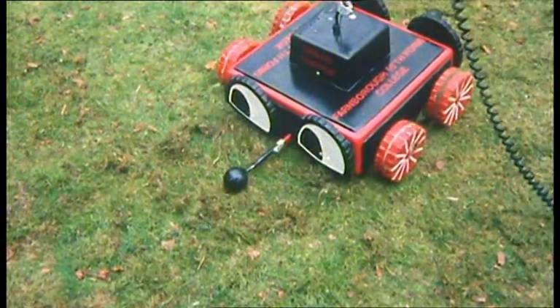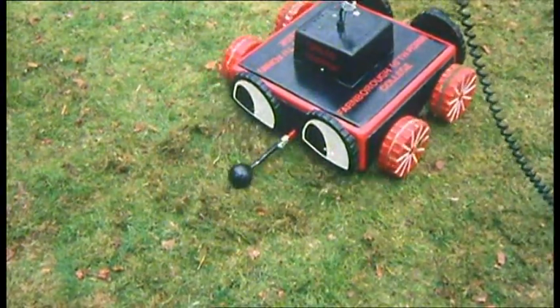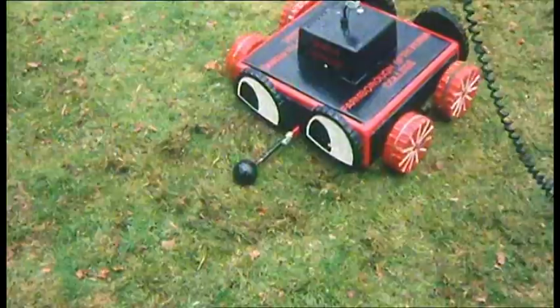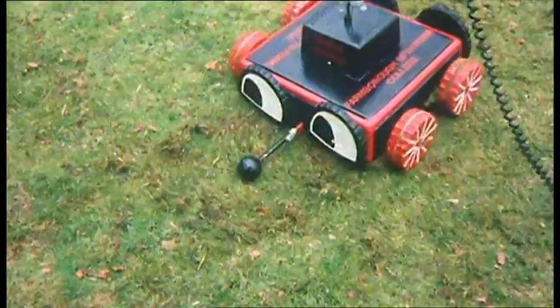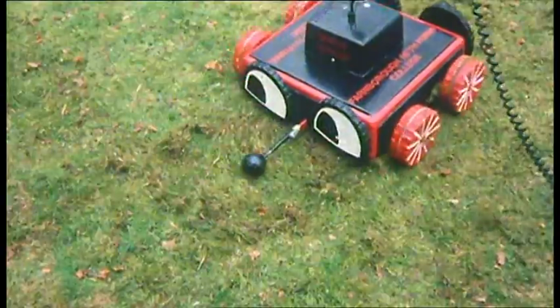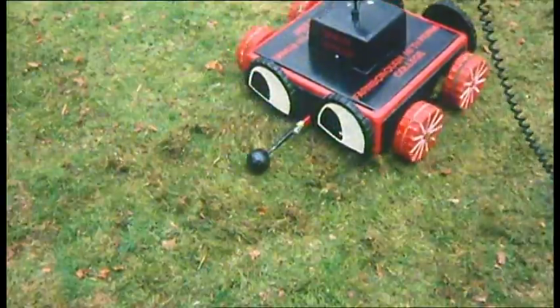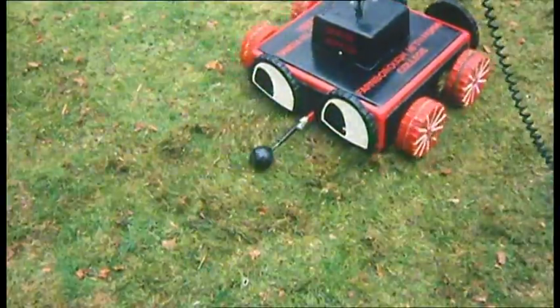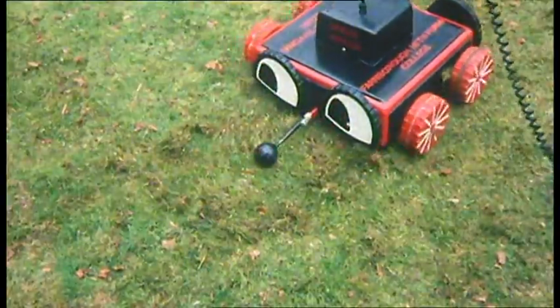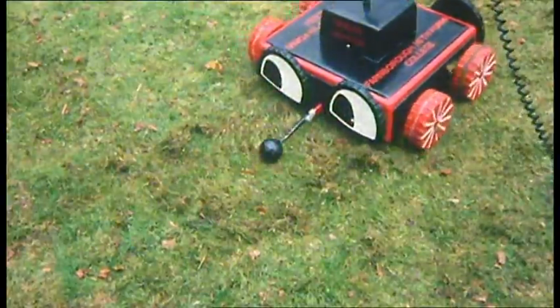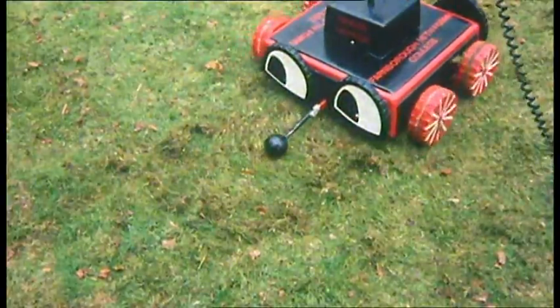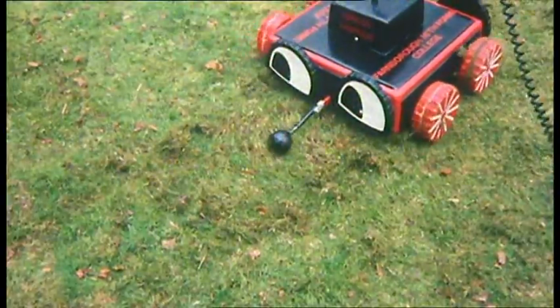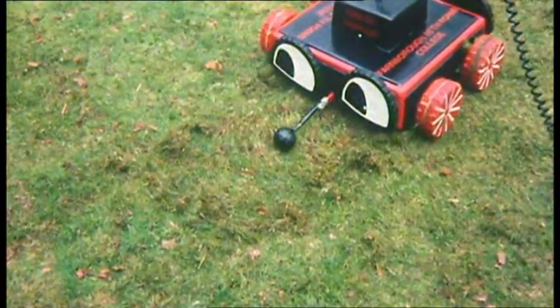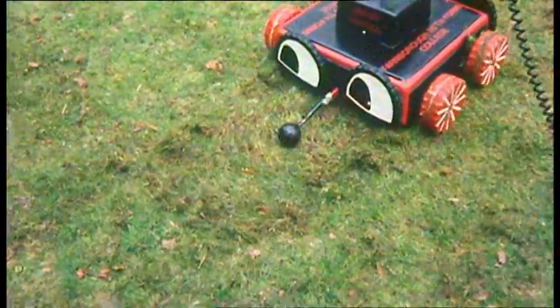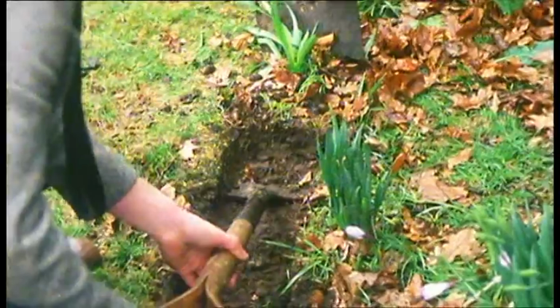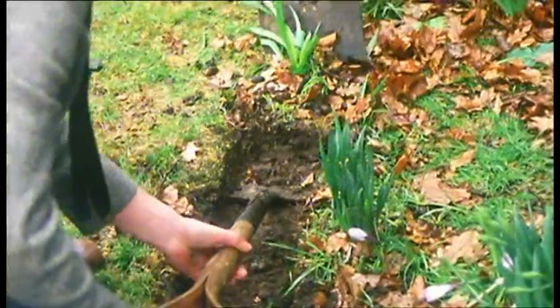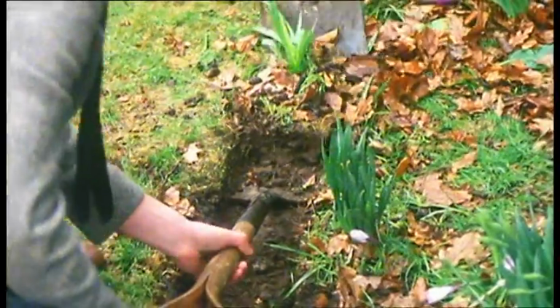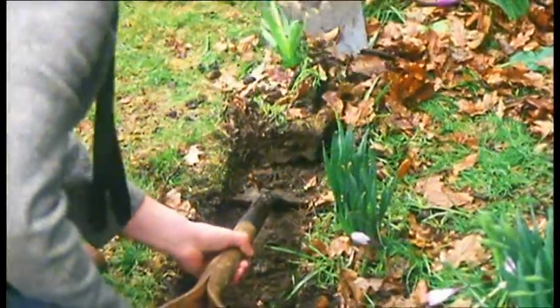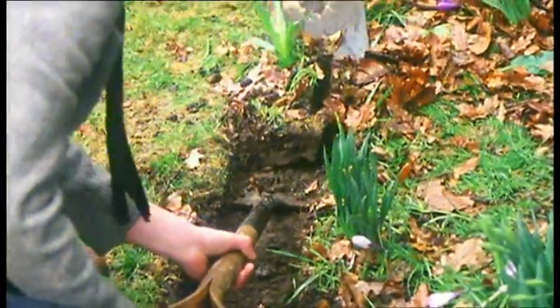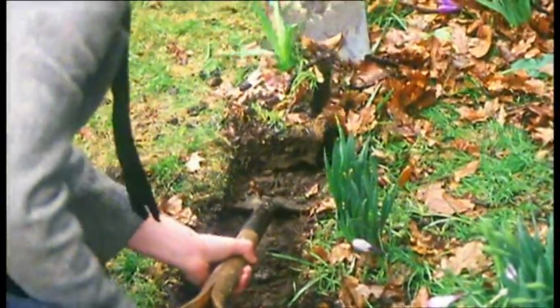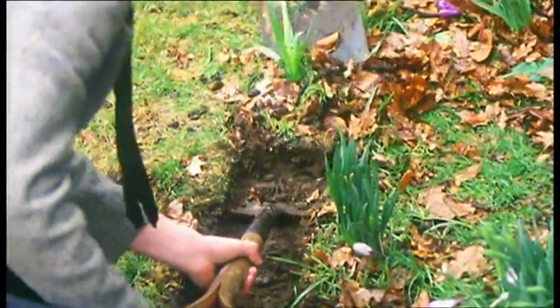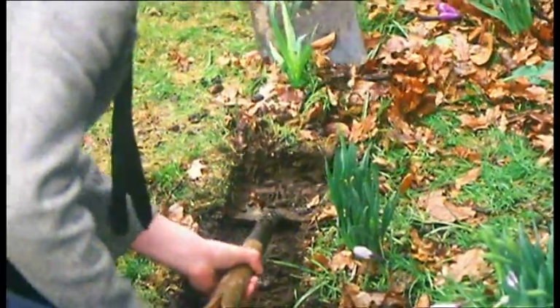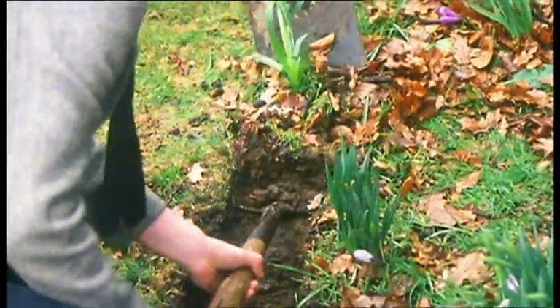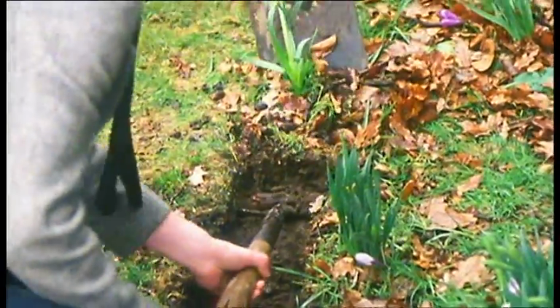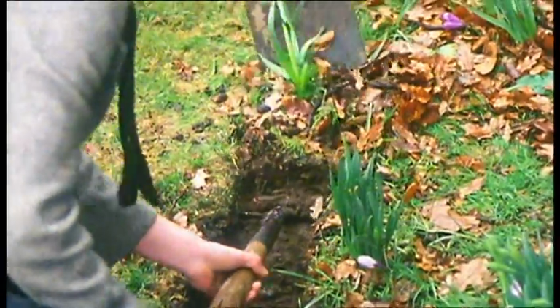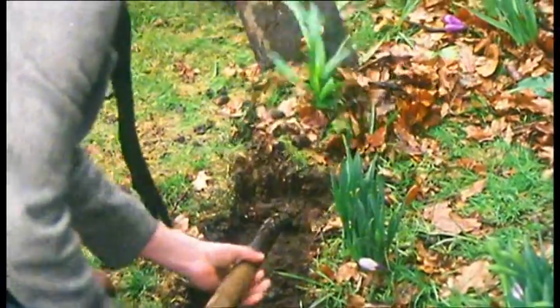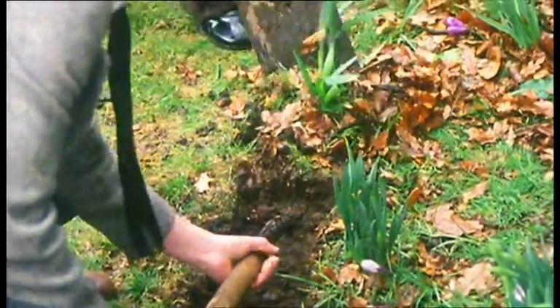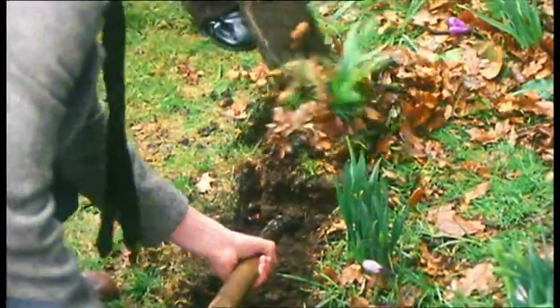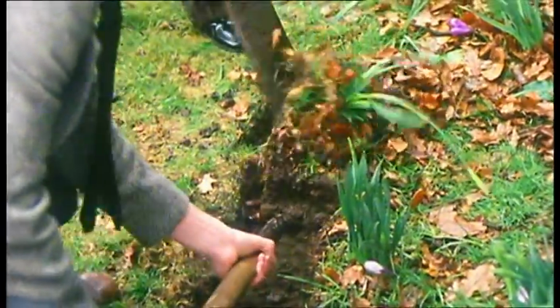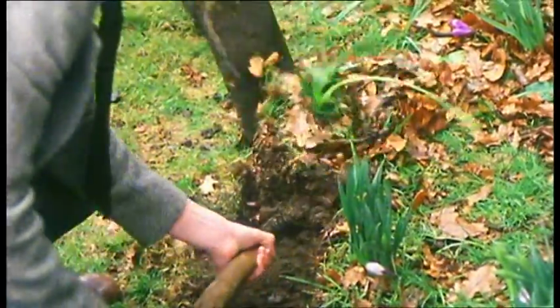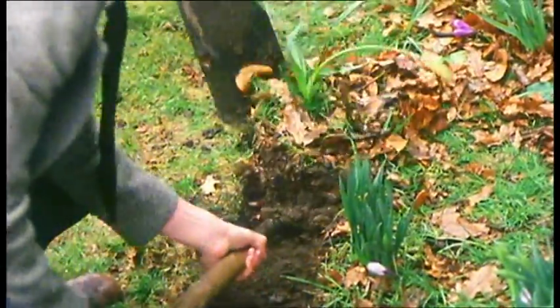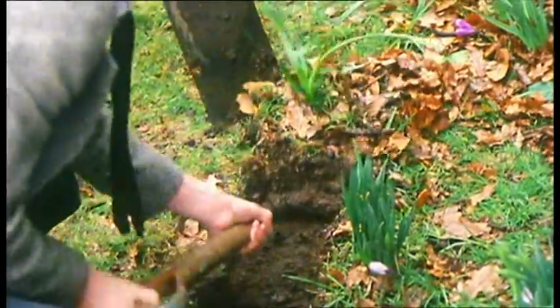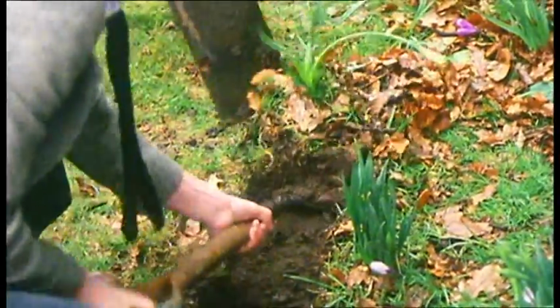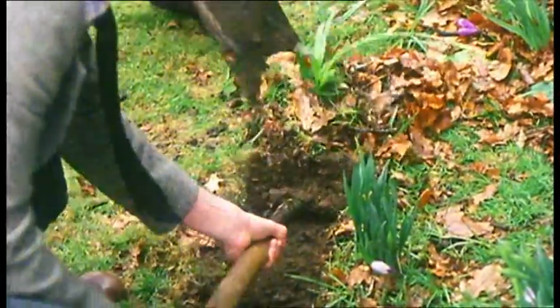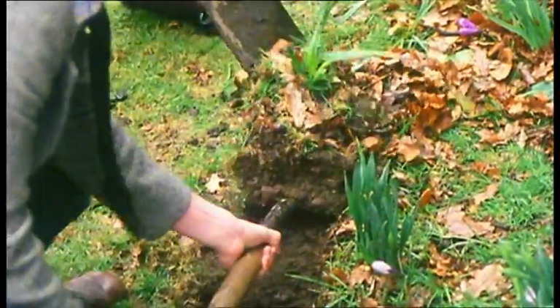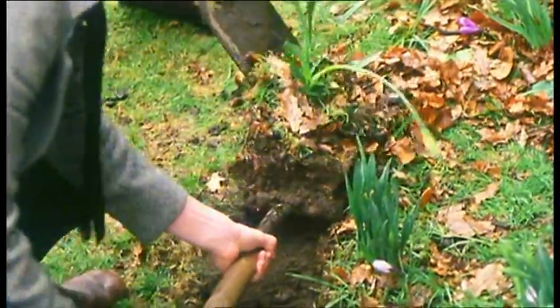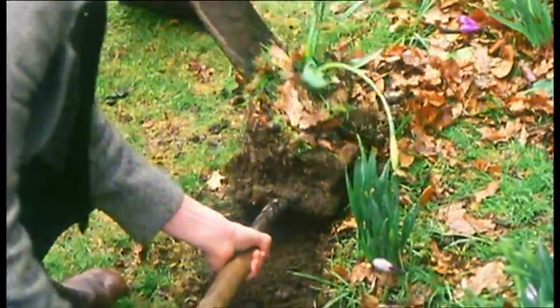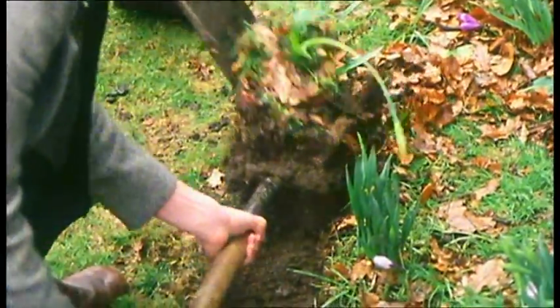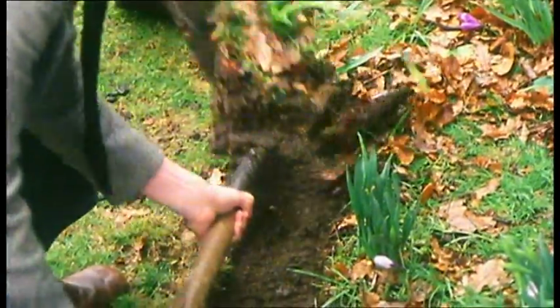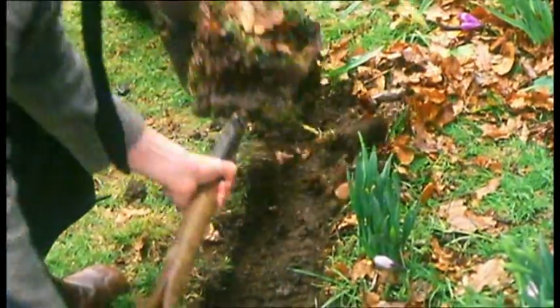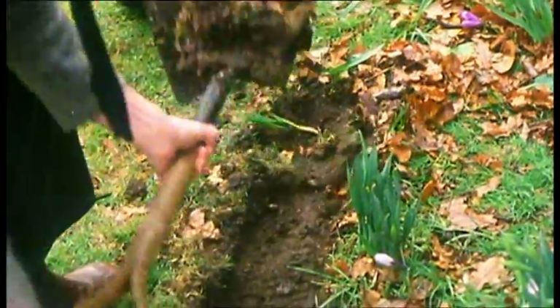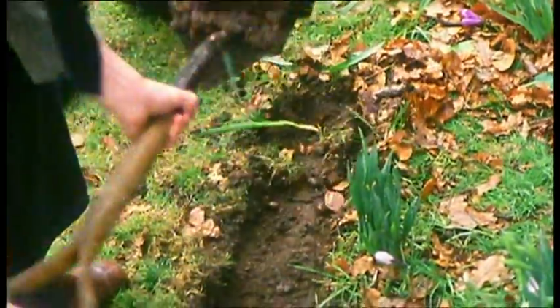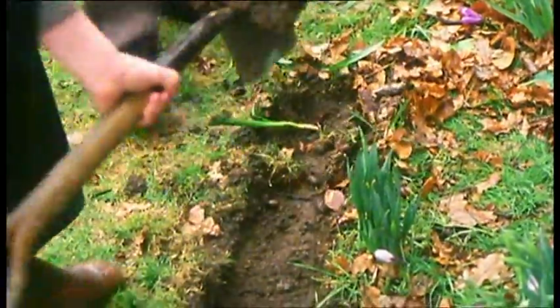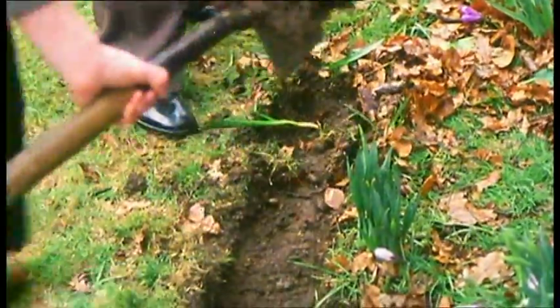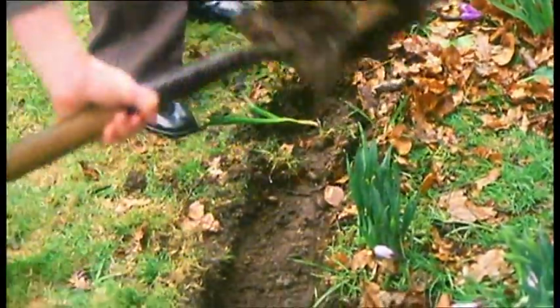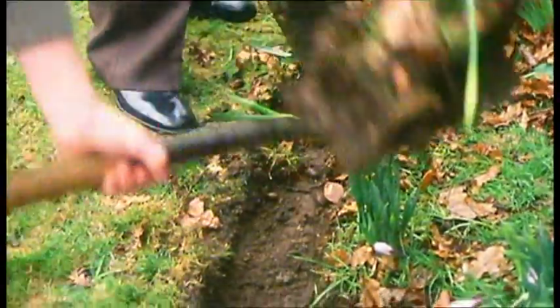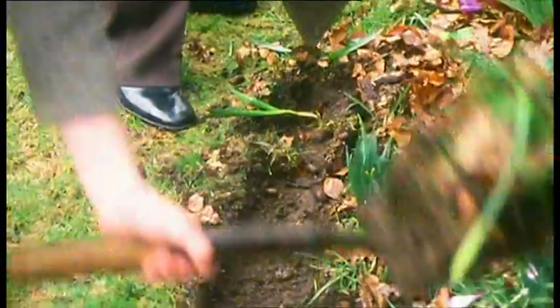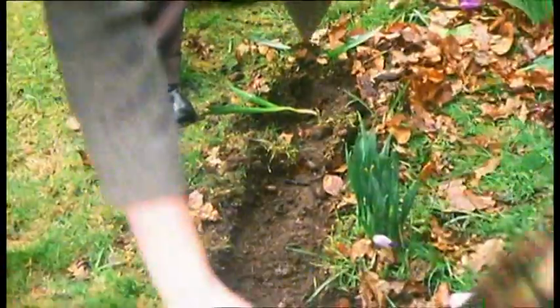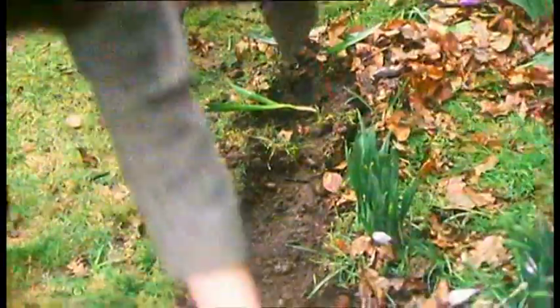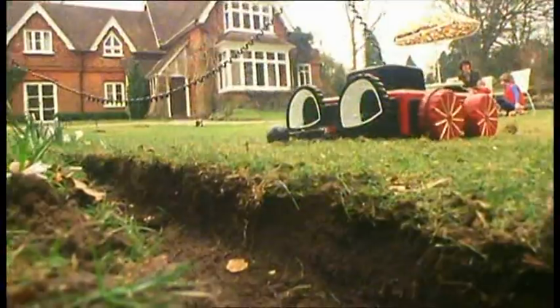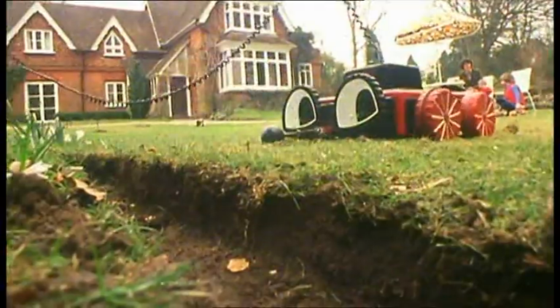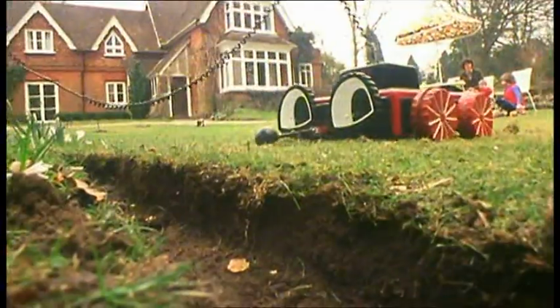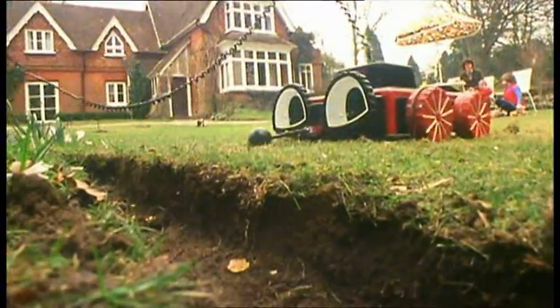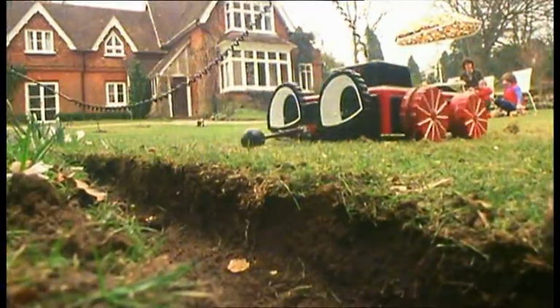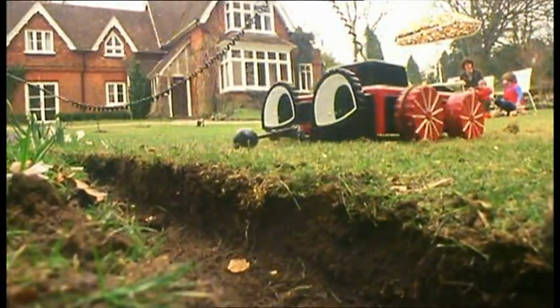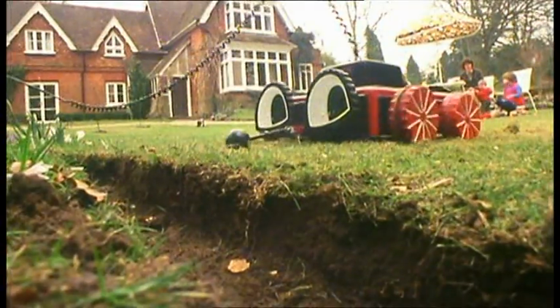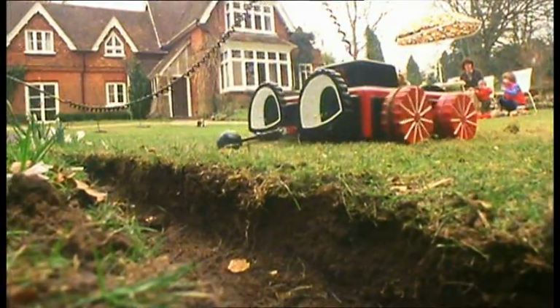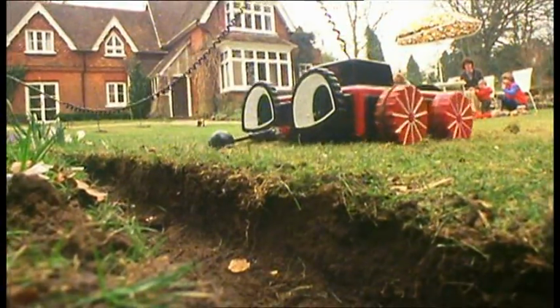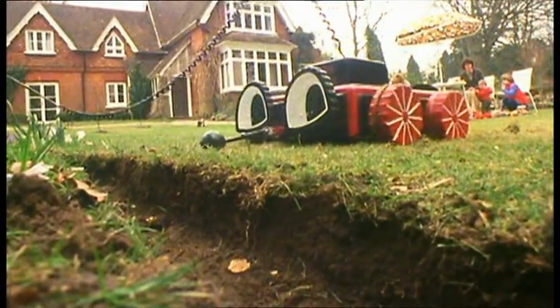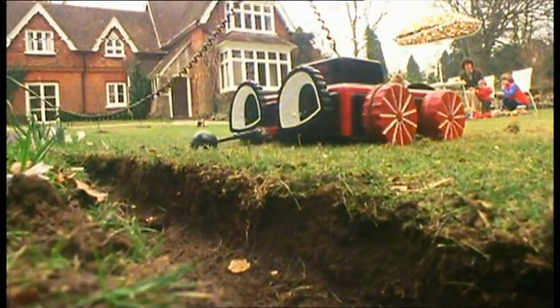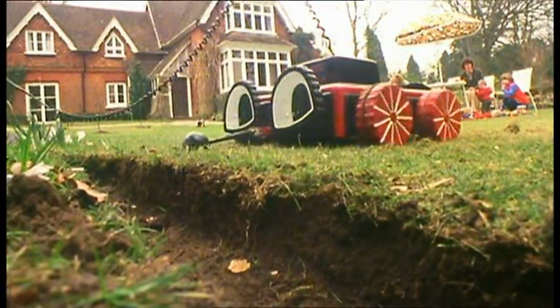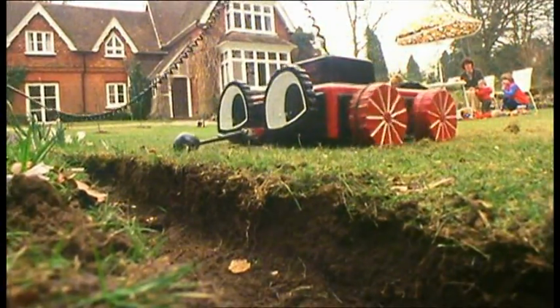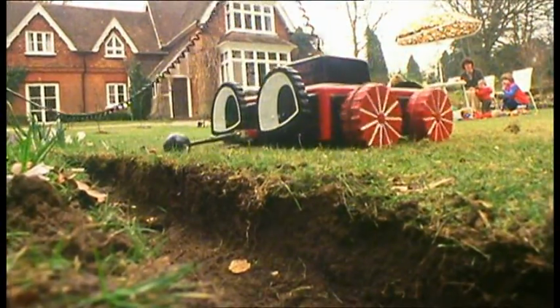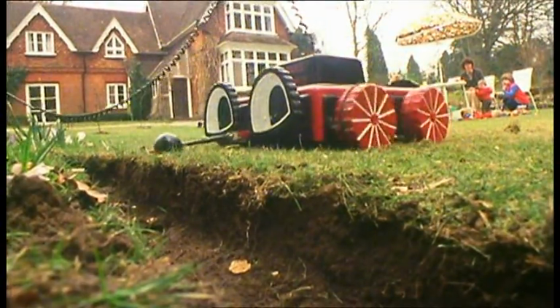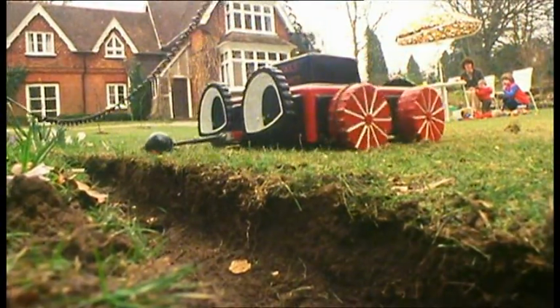Mind you, the grasshopper isn't totally labour-saving. You do have to dig a trench all around your lawn before it can start to work at all.